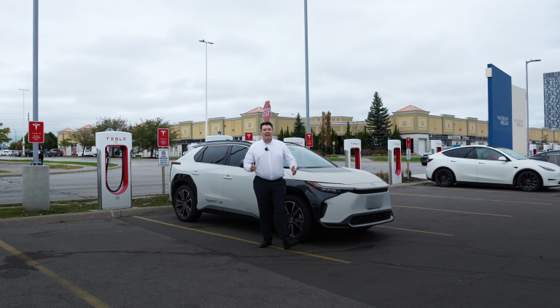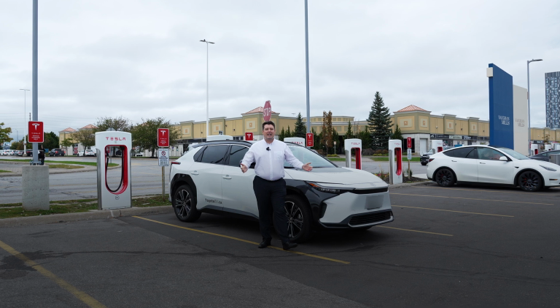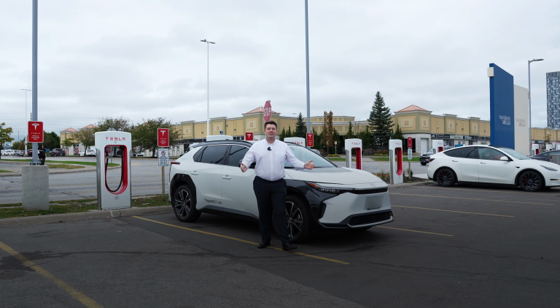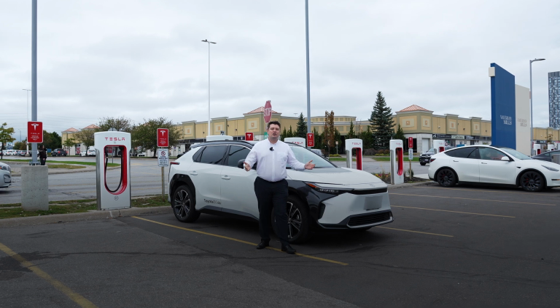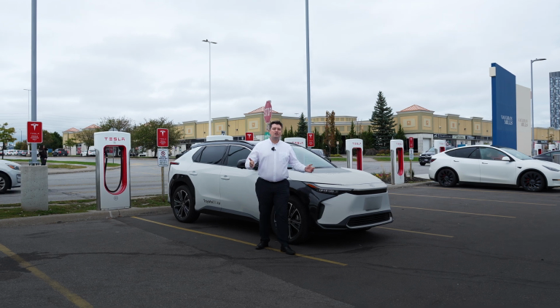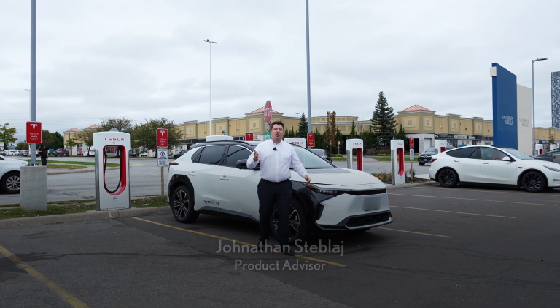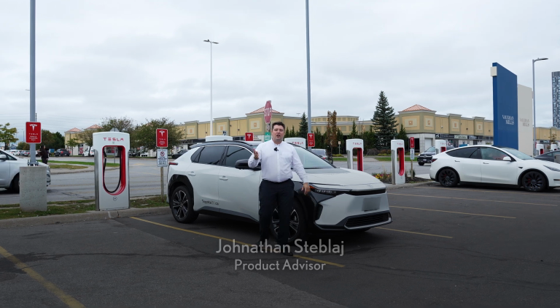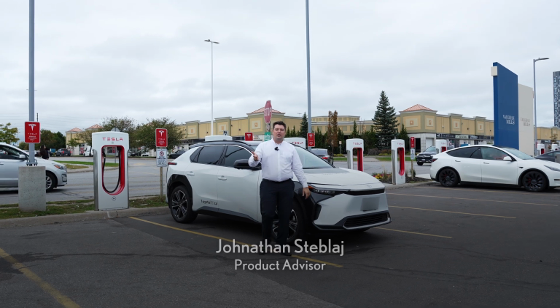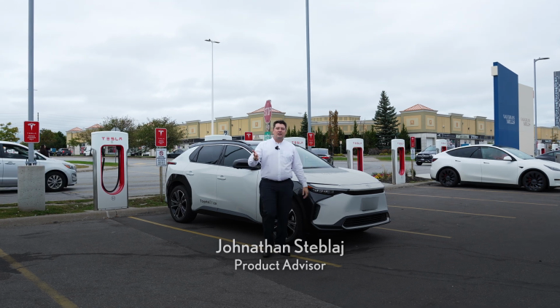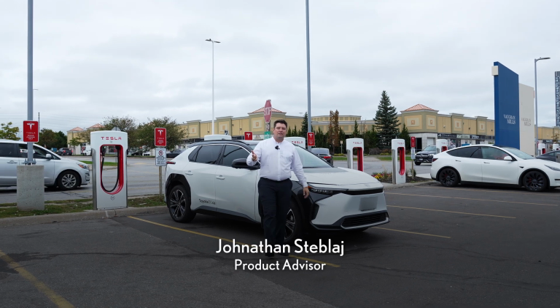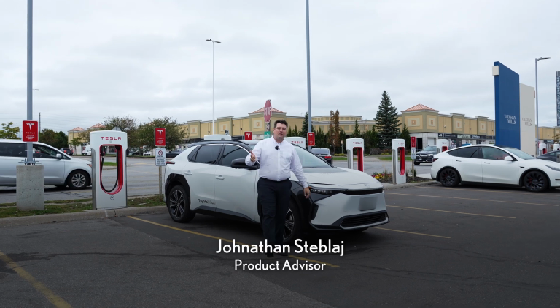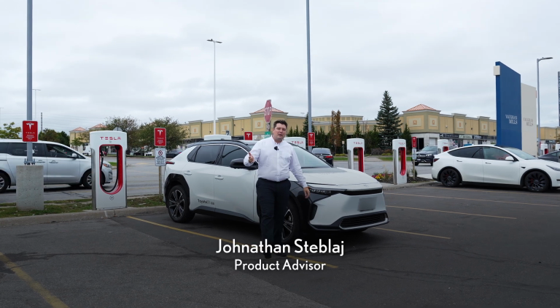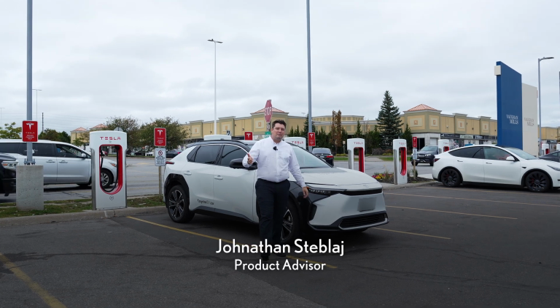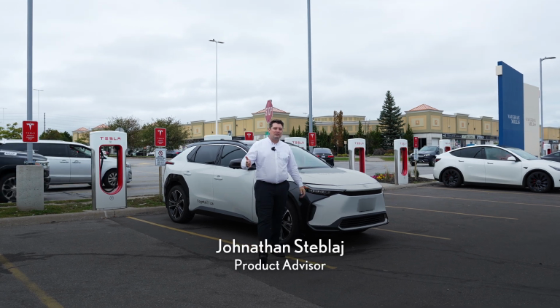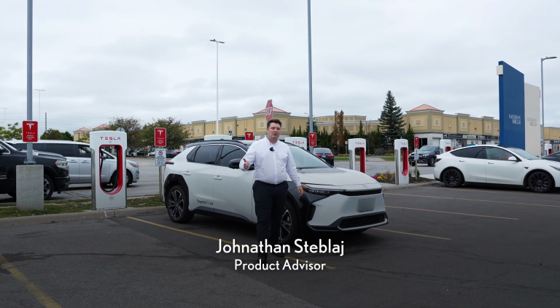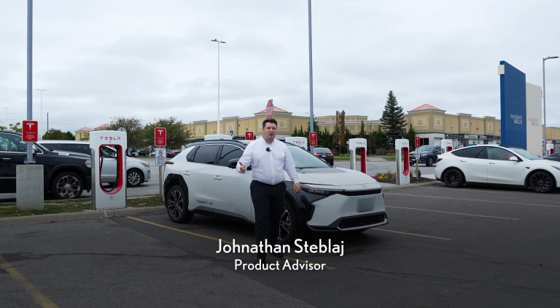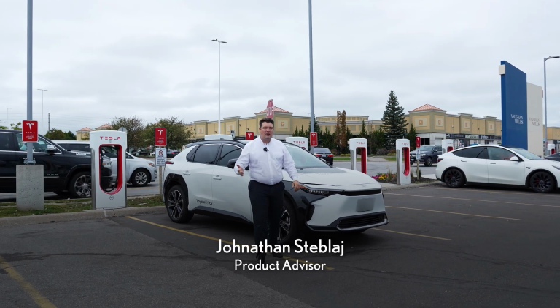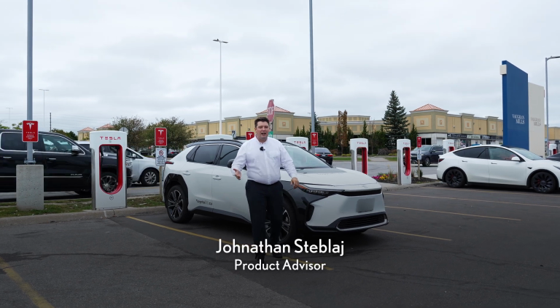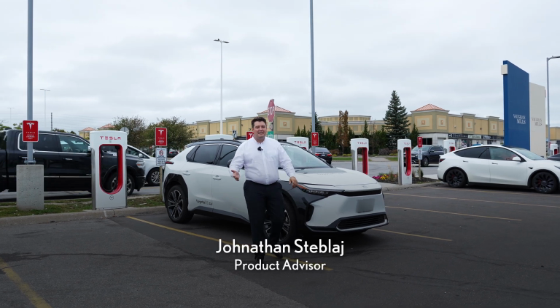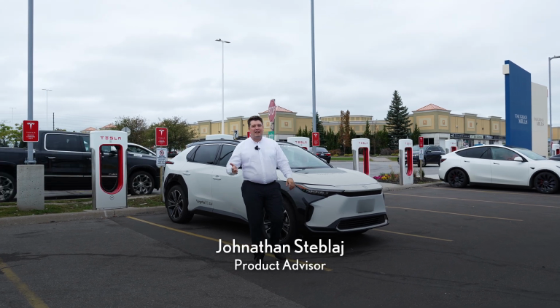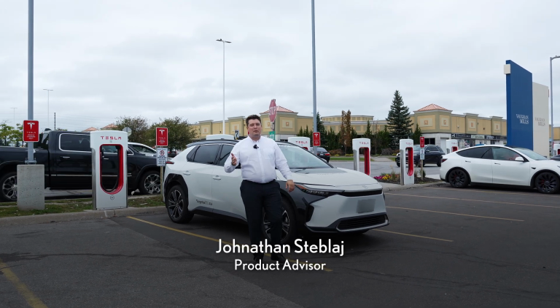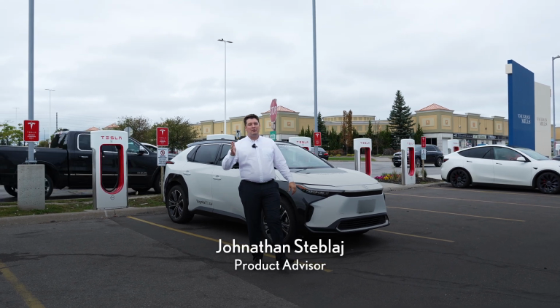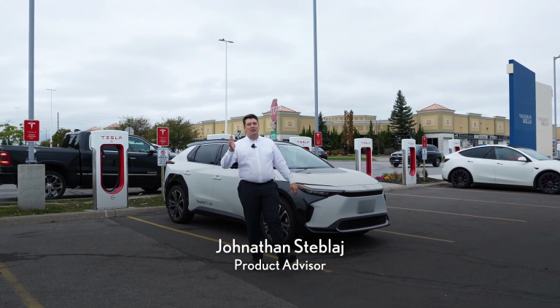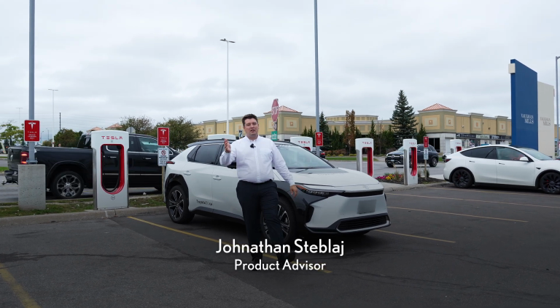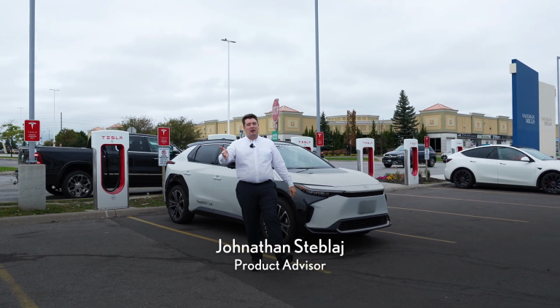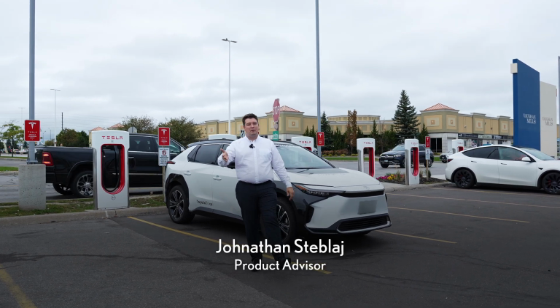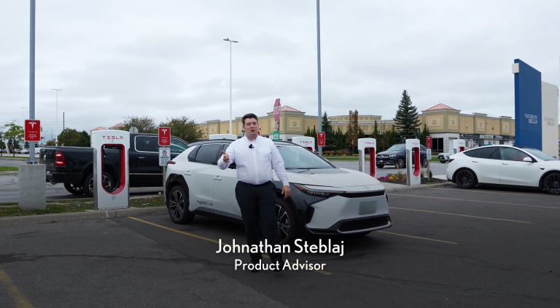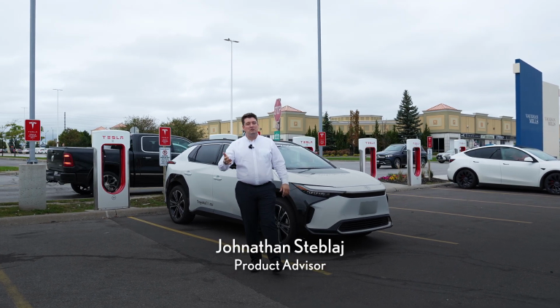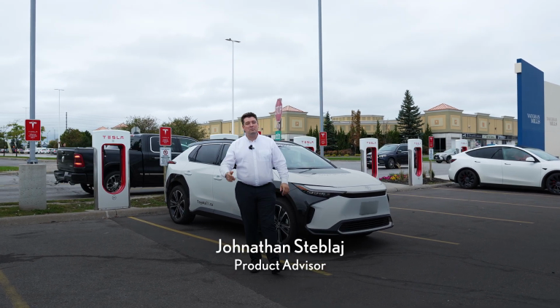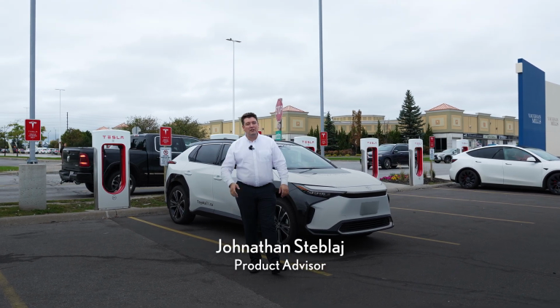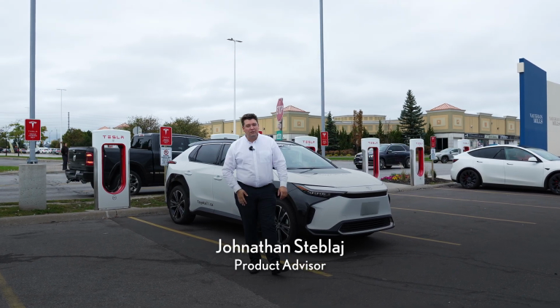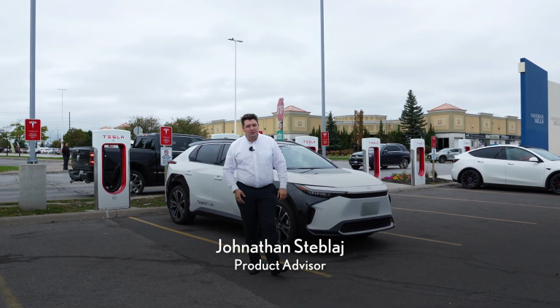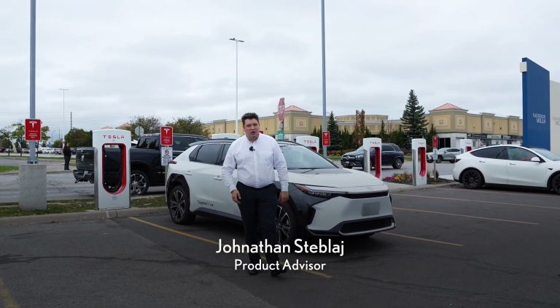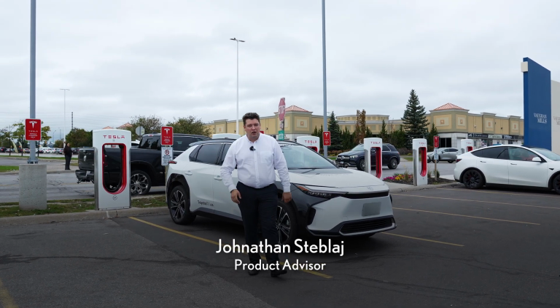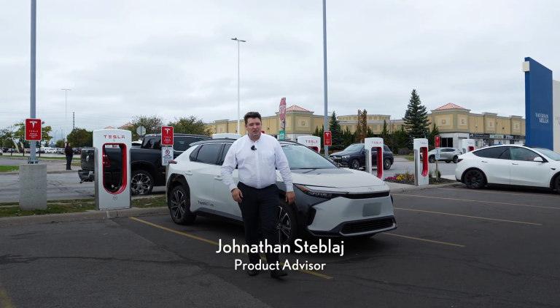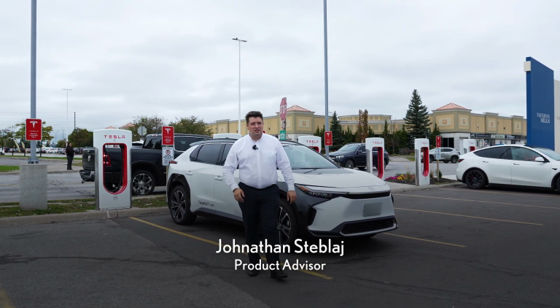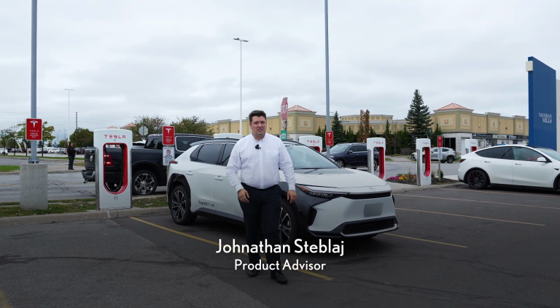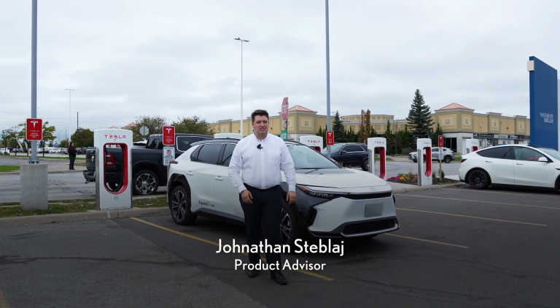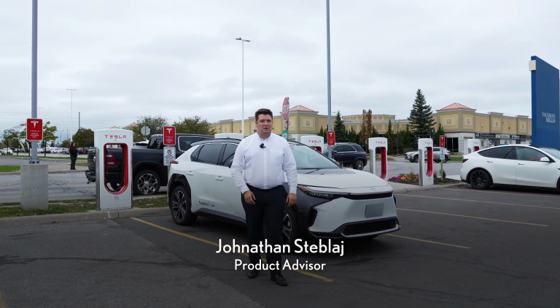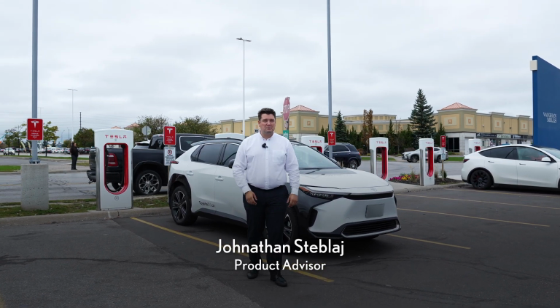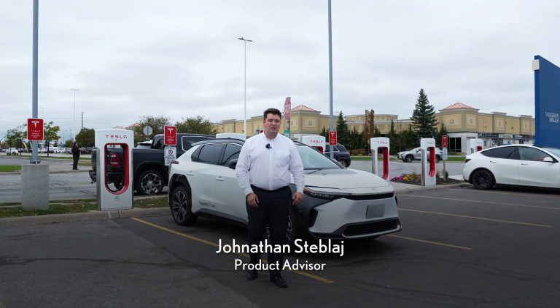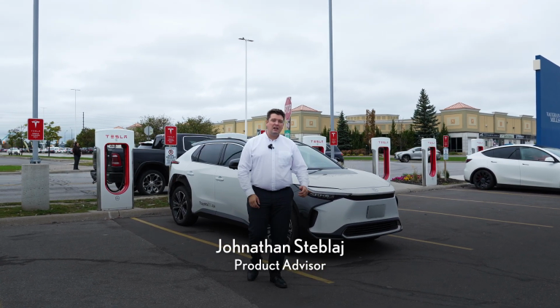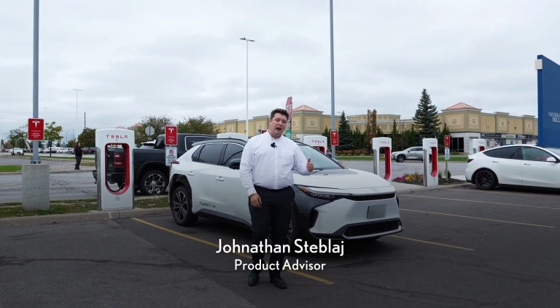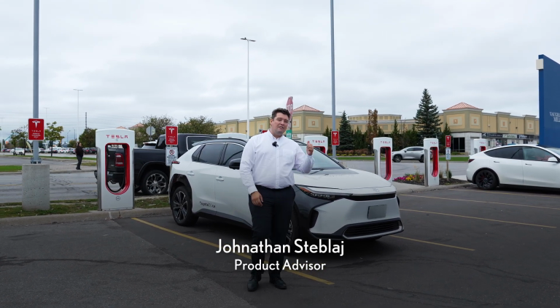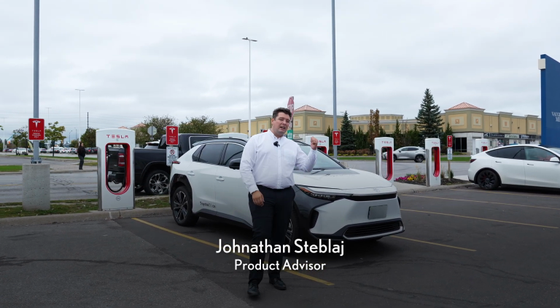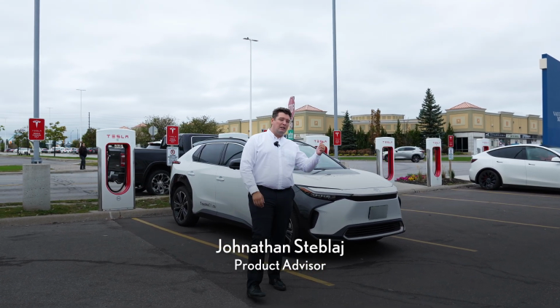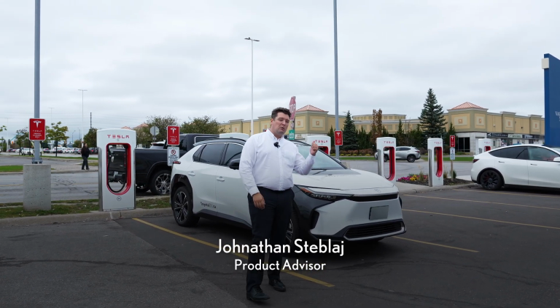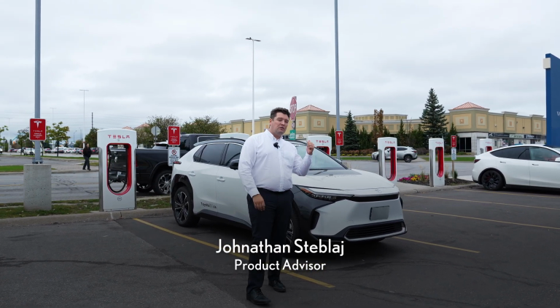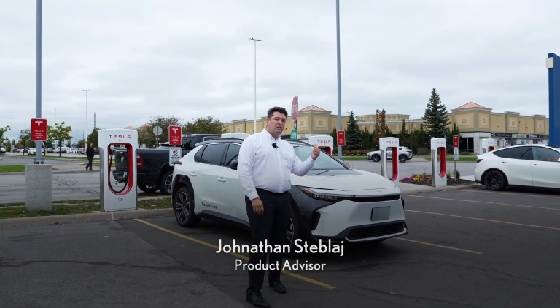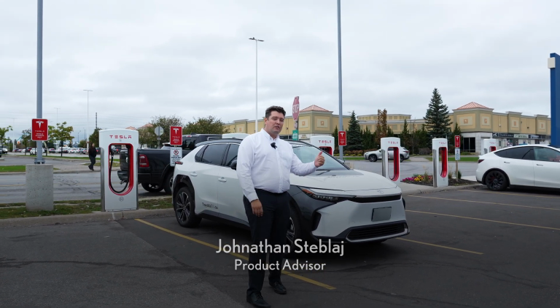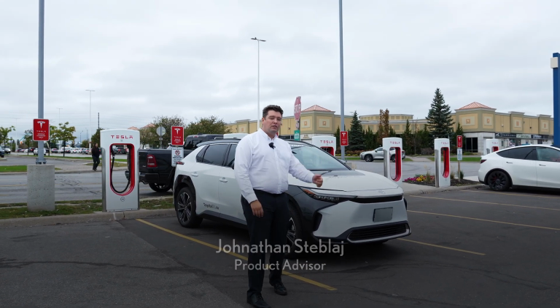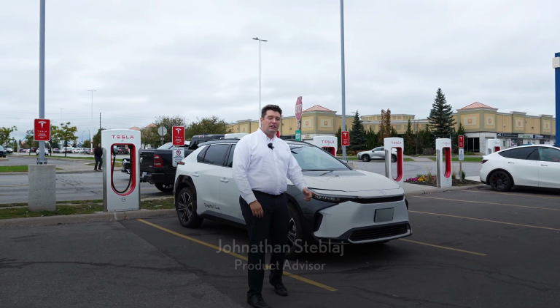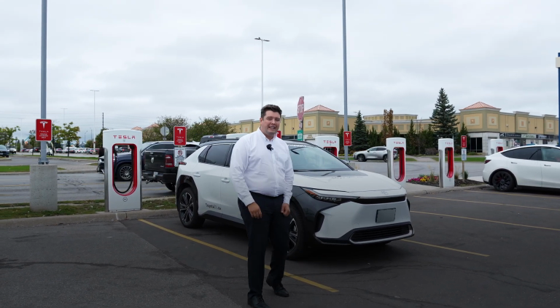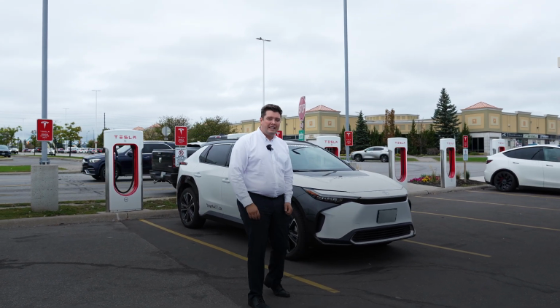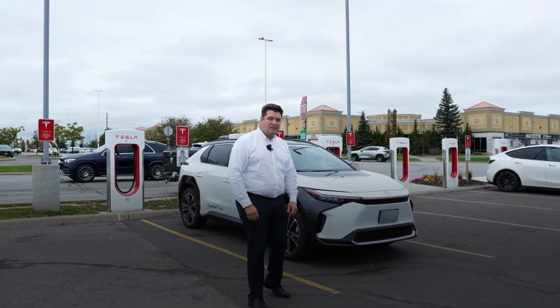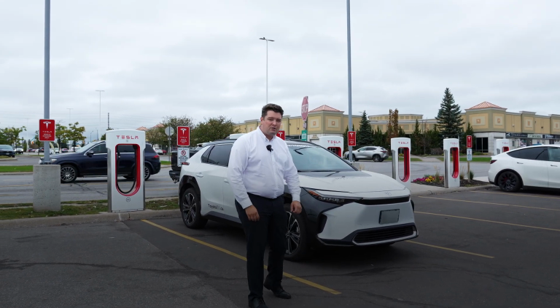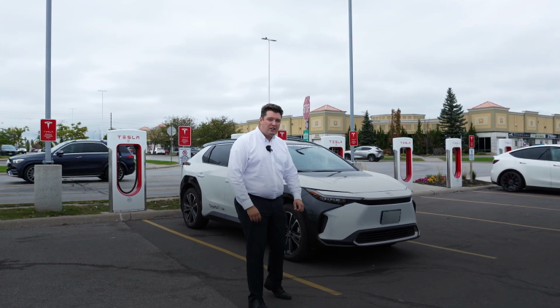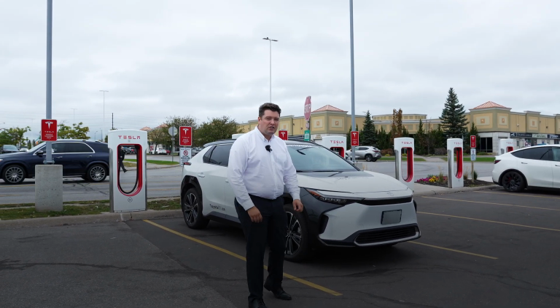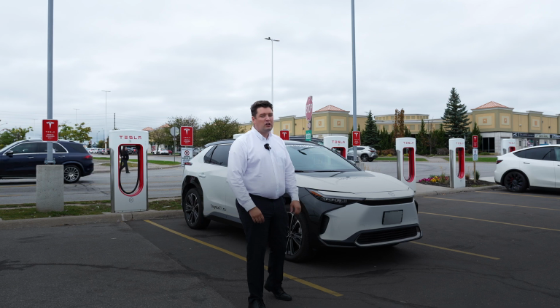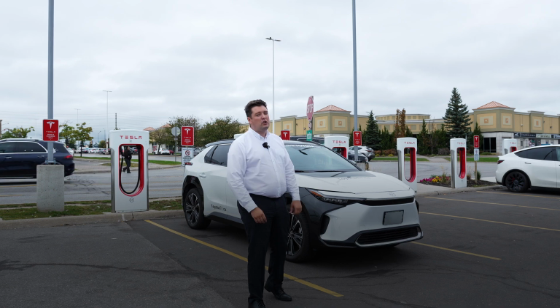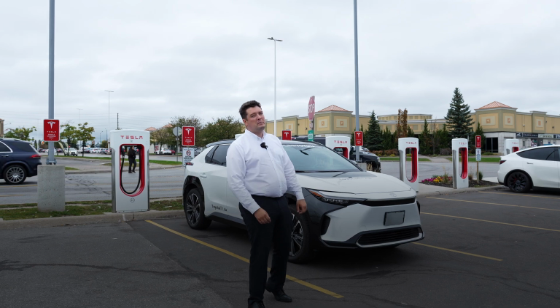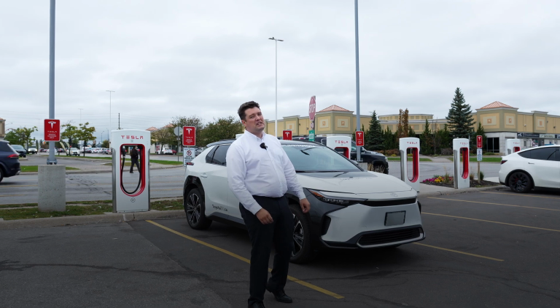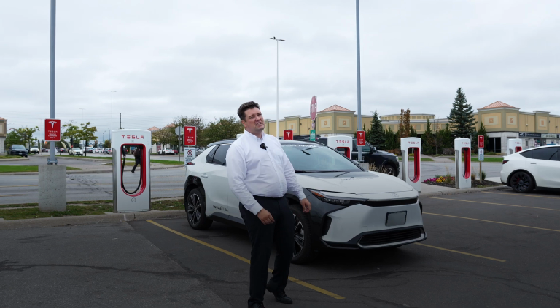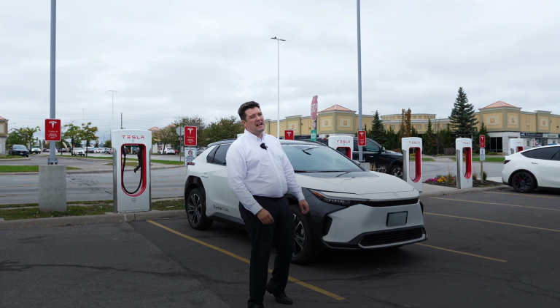Hey there, Jonathan here from Maple Toyota, and today we're going to talk about some different charging systems available for the fully electric Toyota BZ.